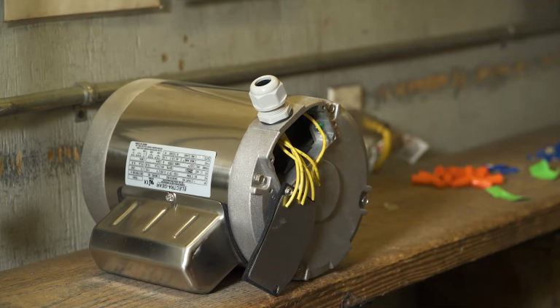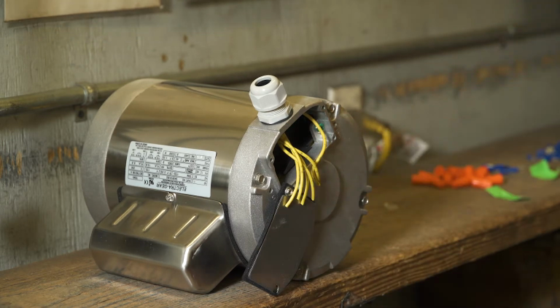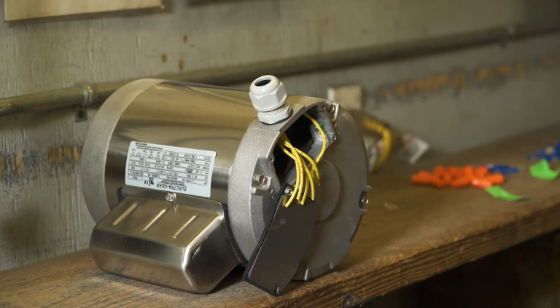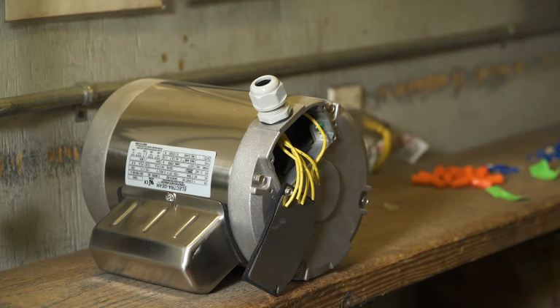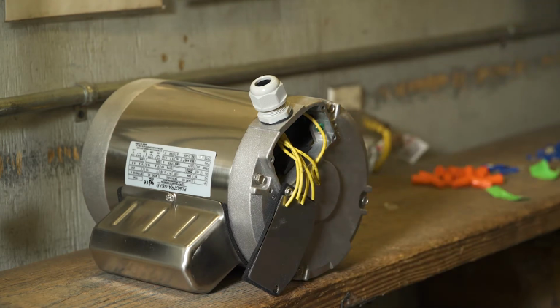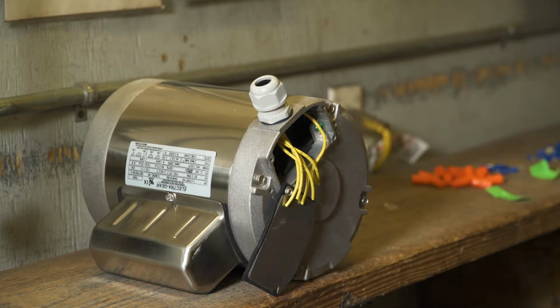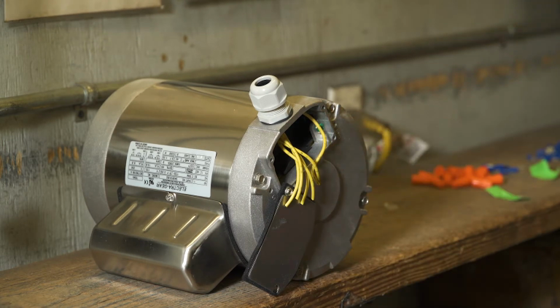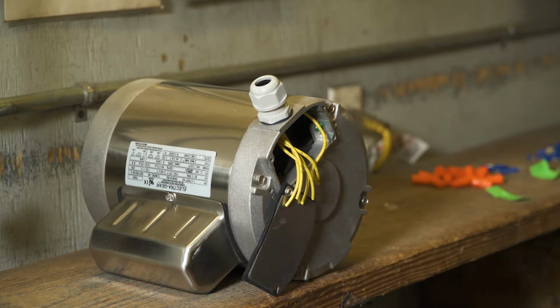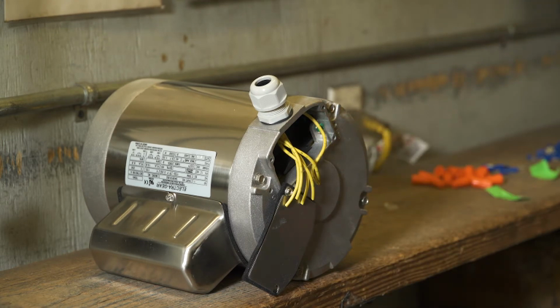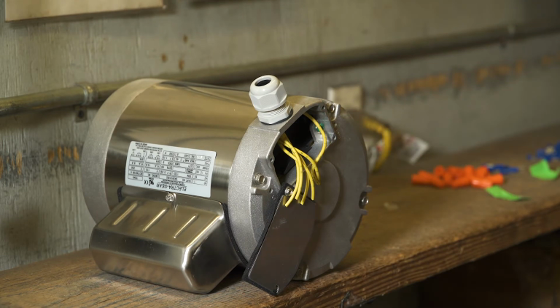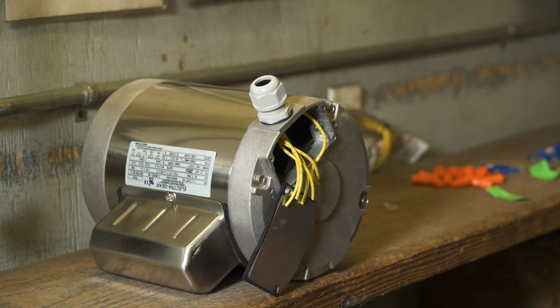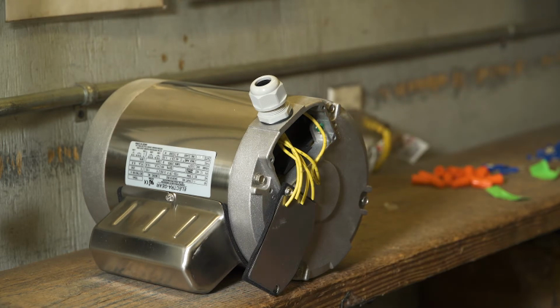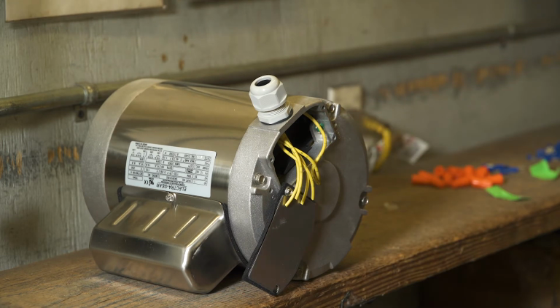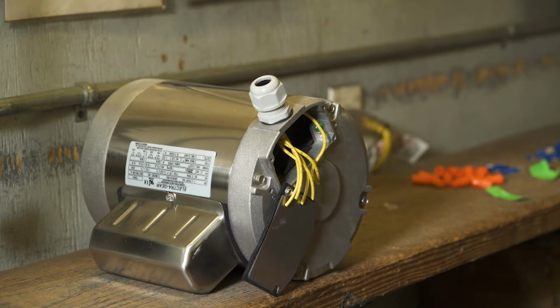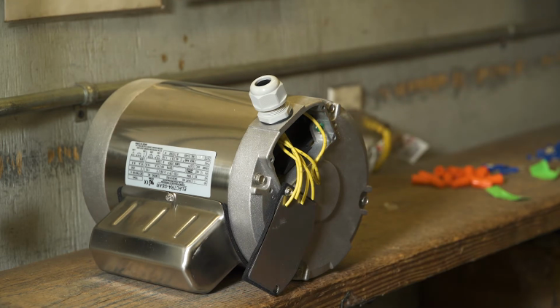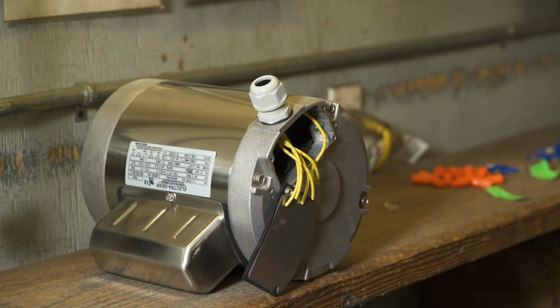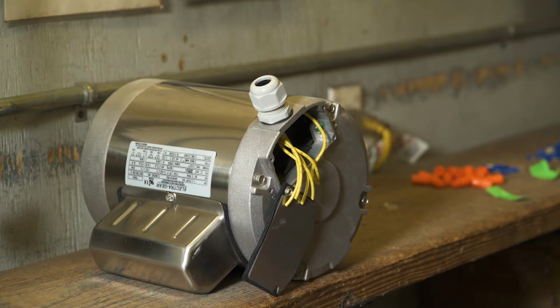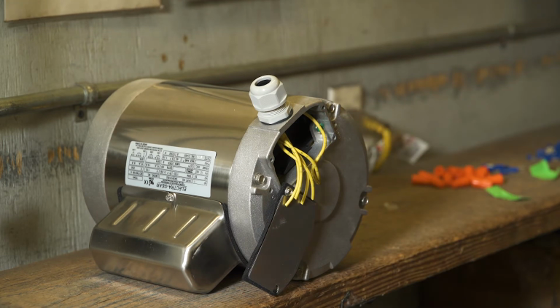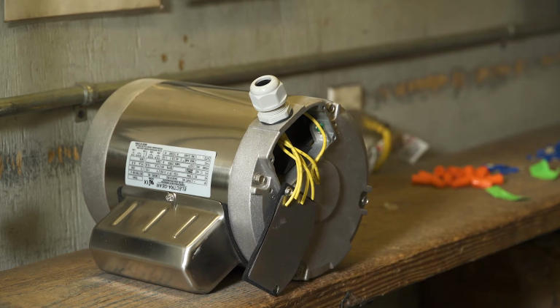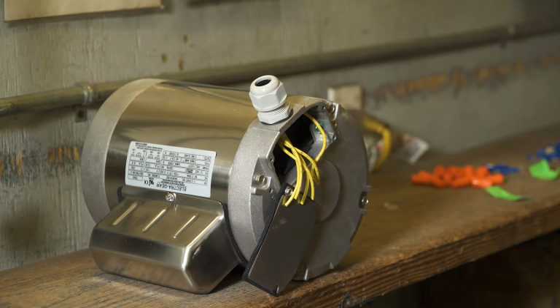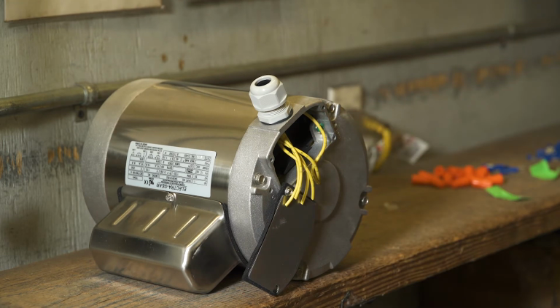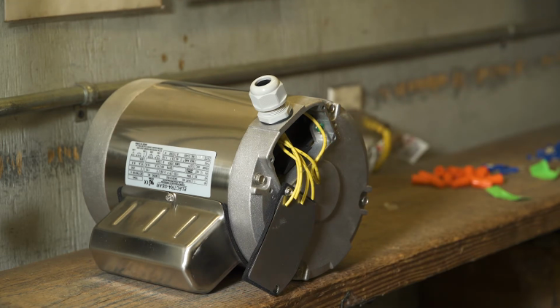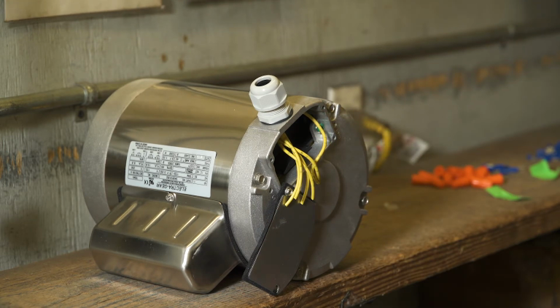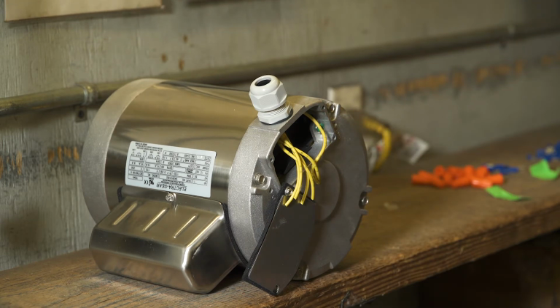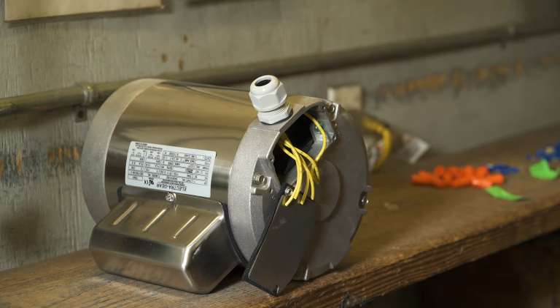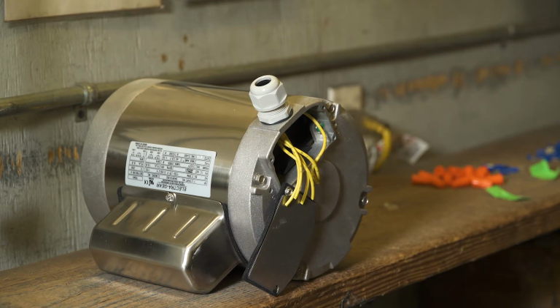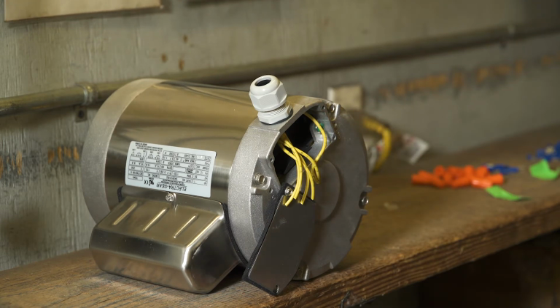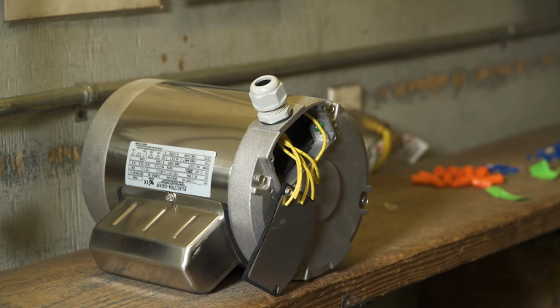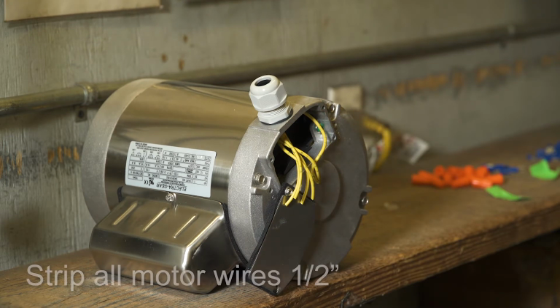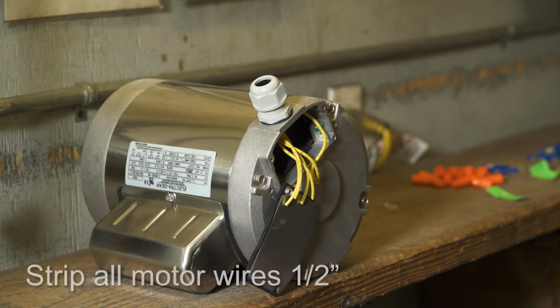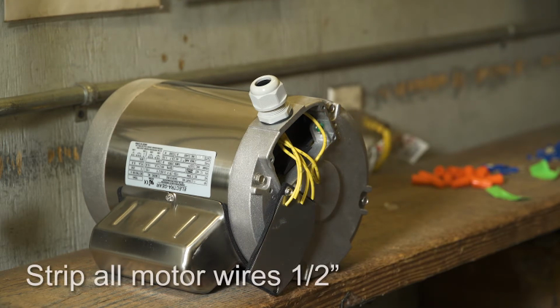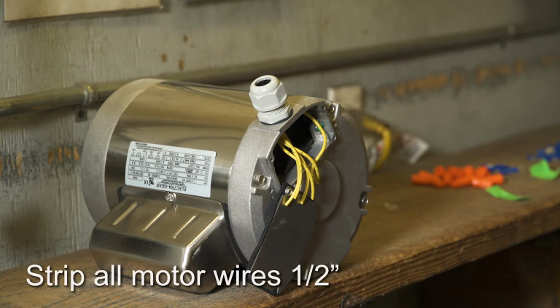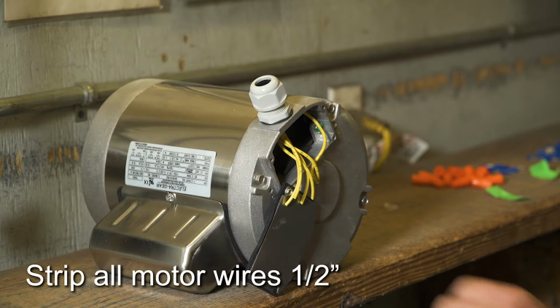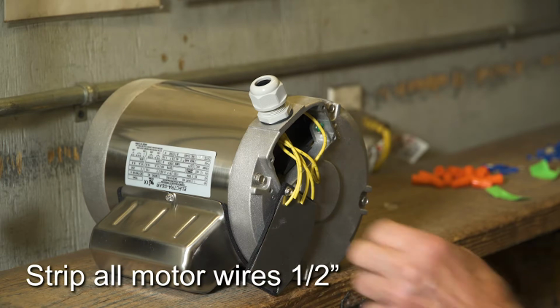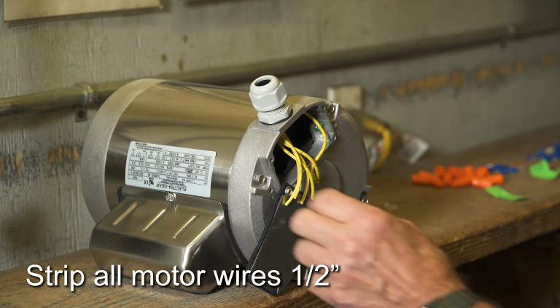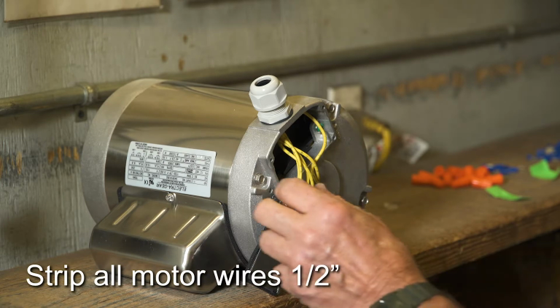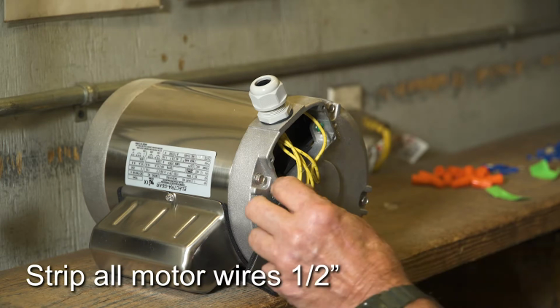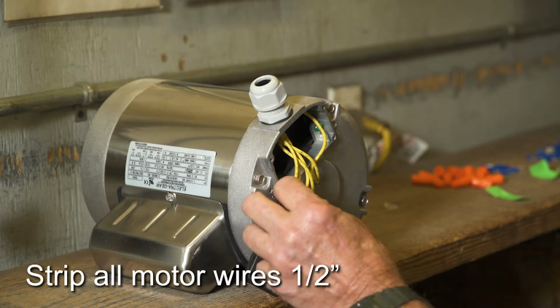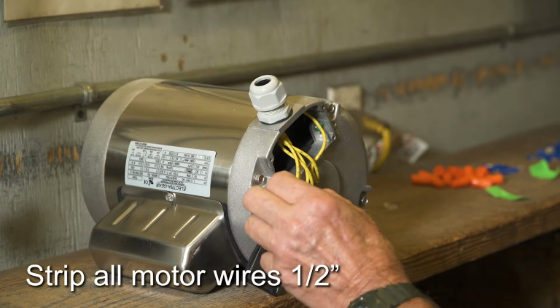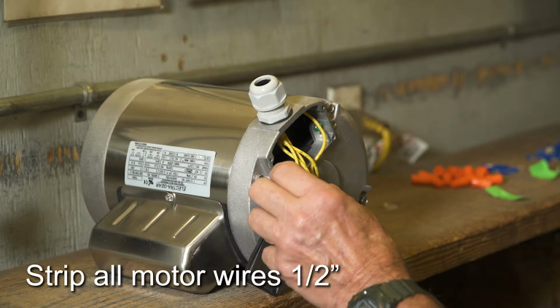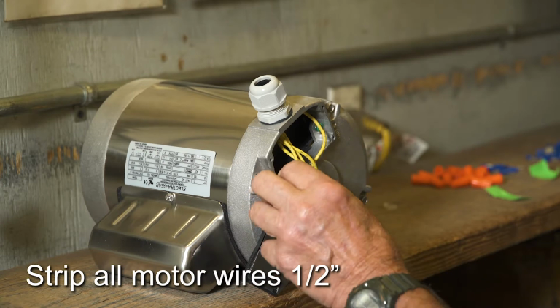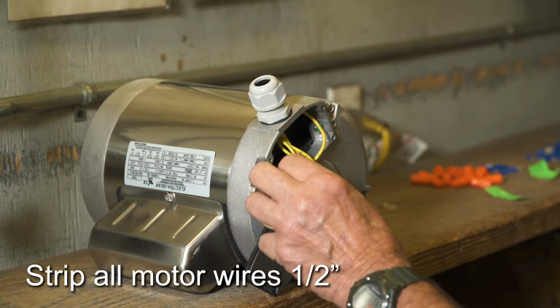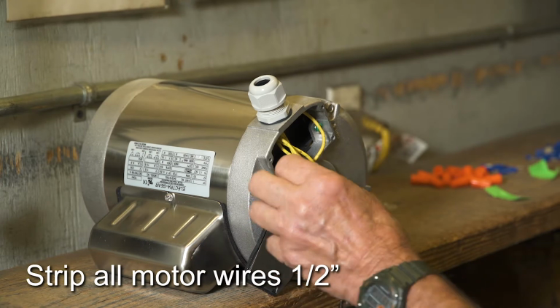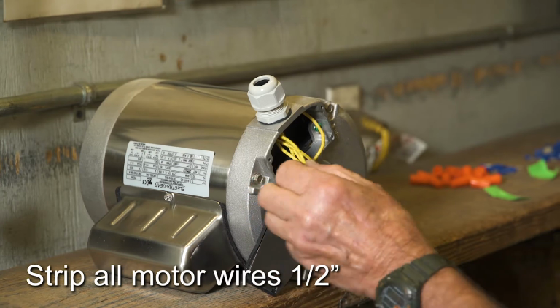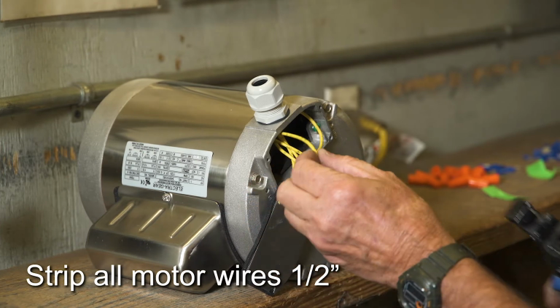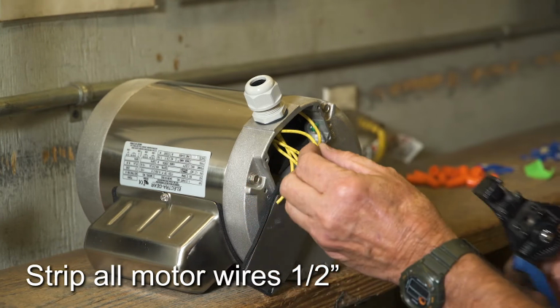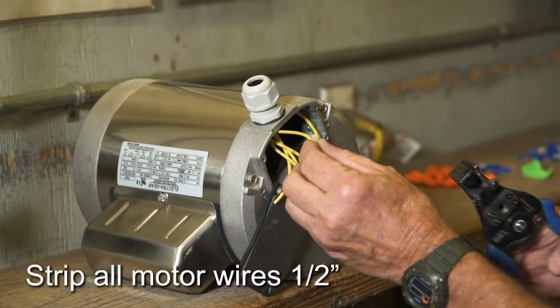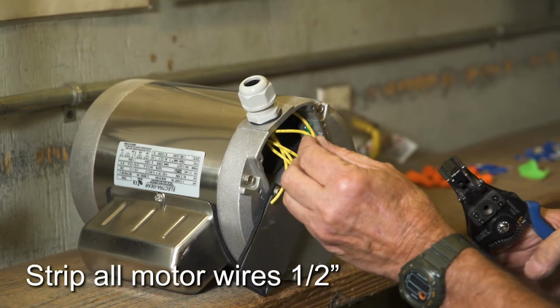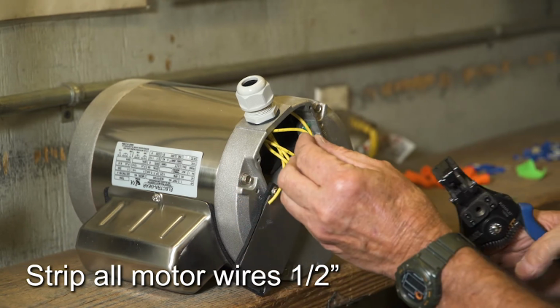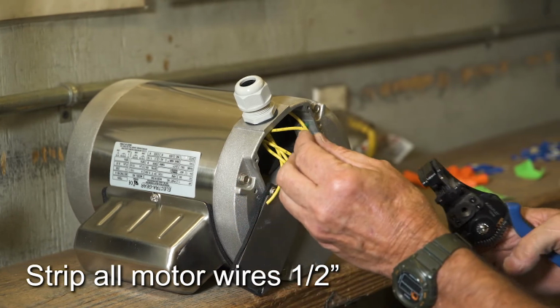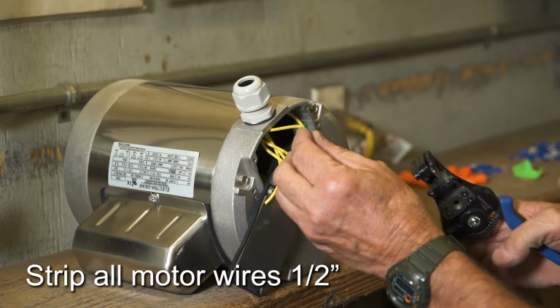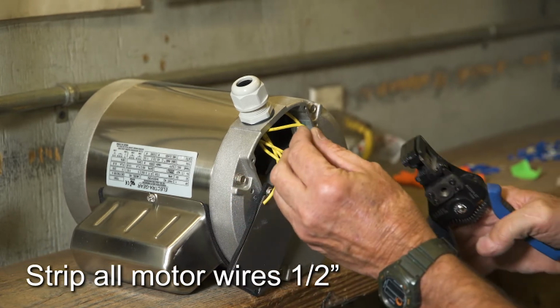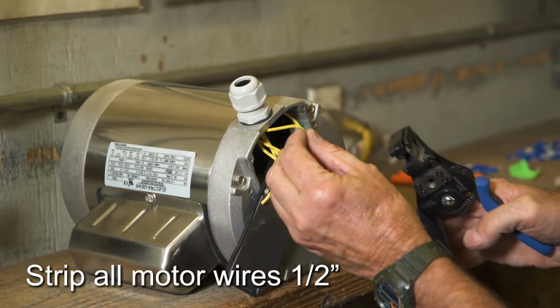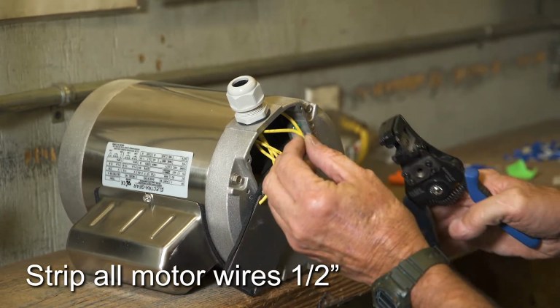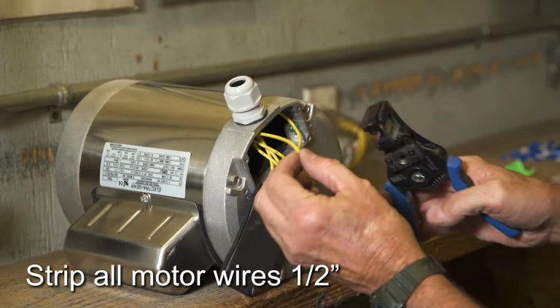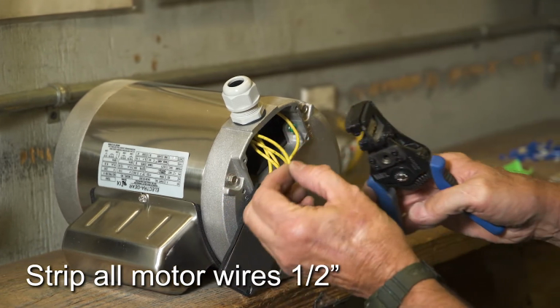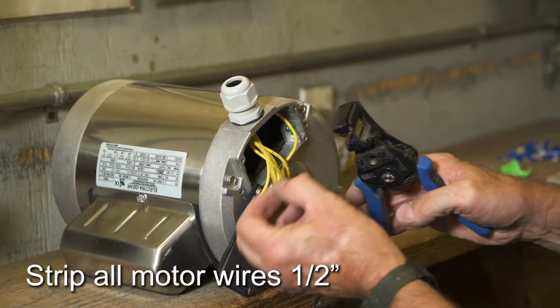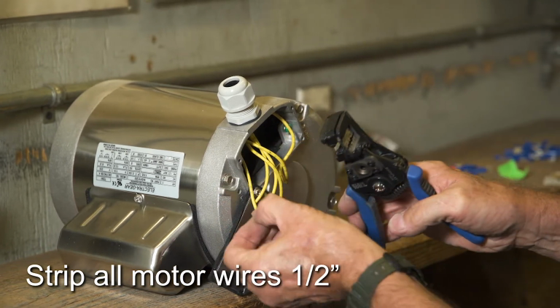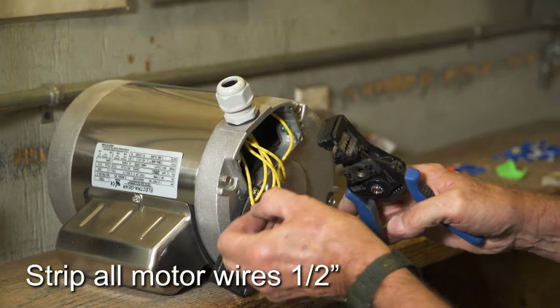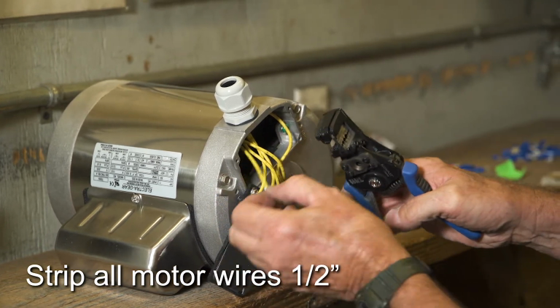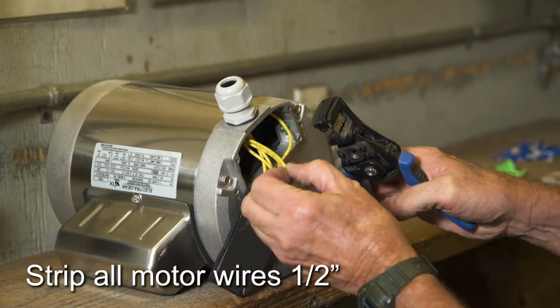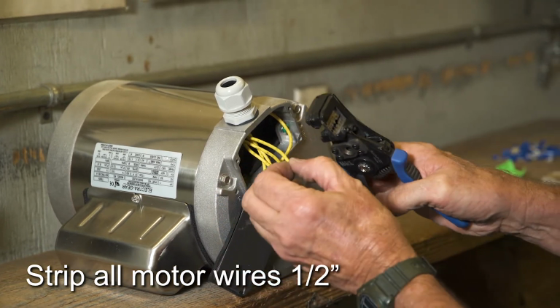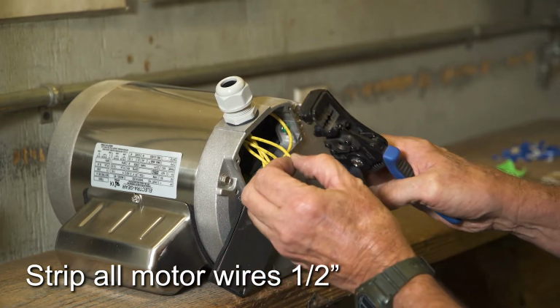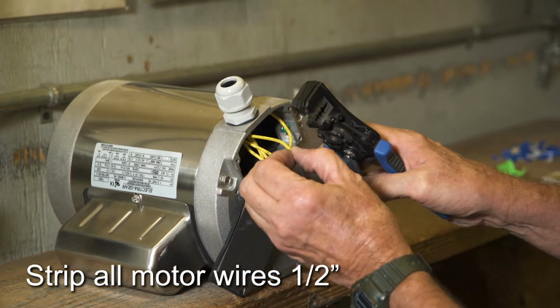All wires will eventually be connected with wire nuts, so strip one-half inch off the ends of each motor wire.